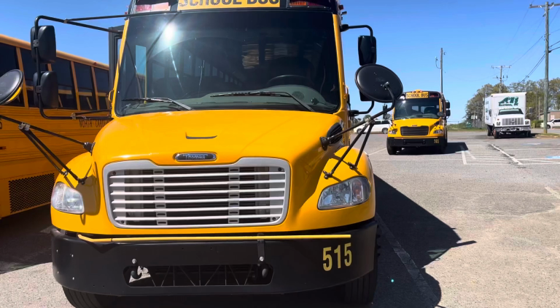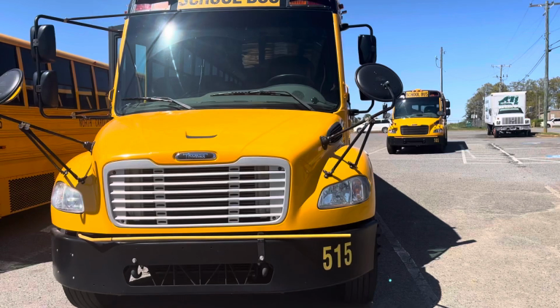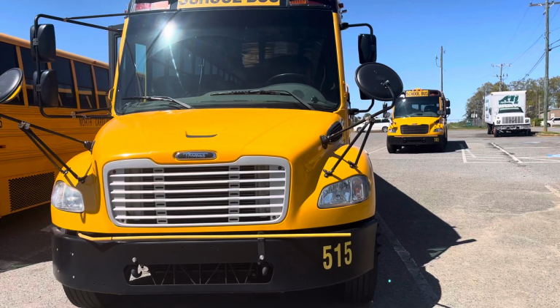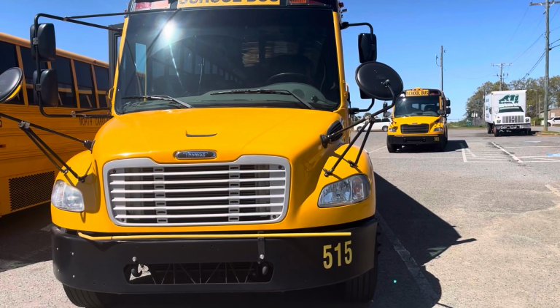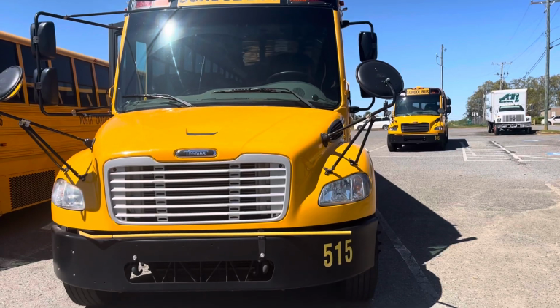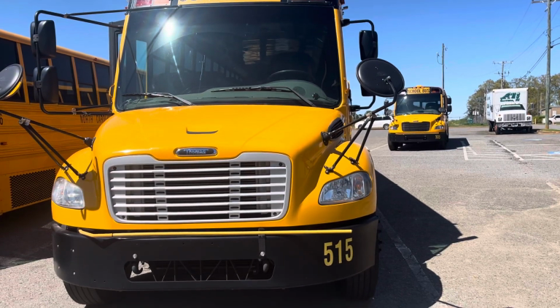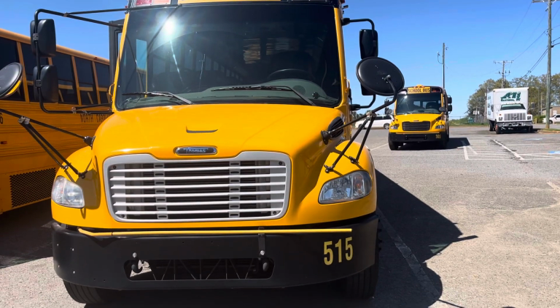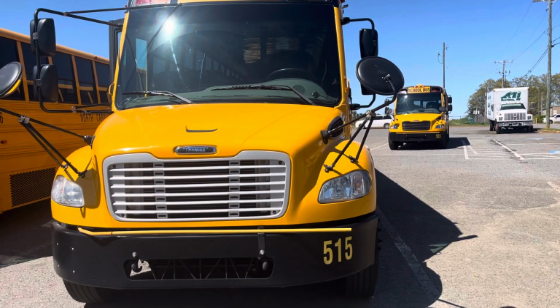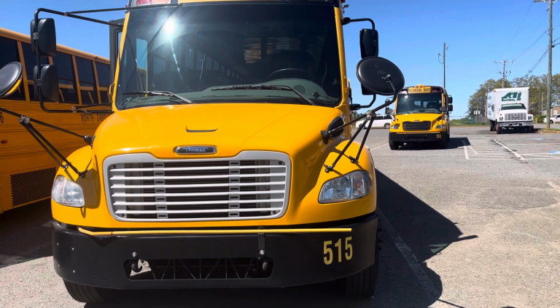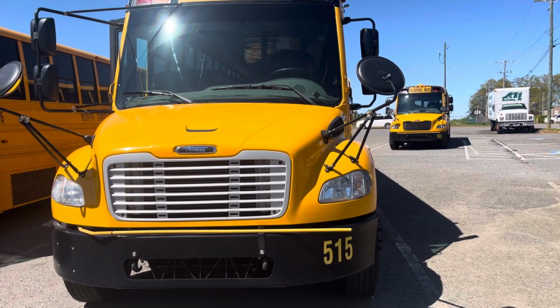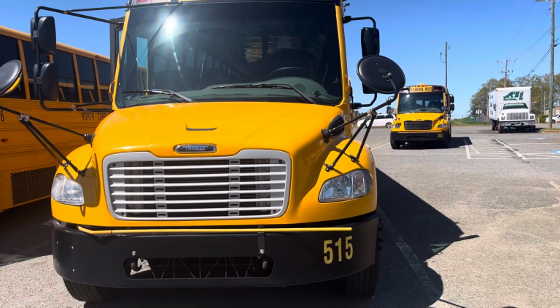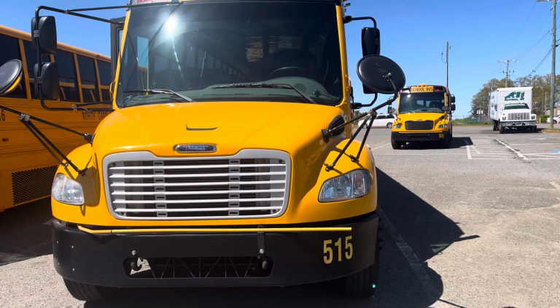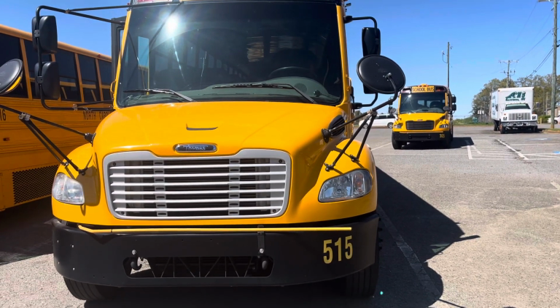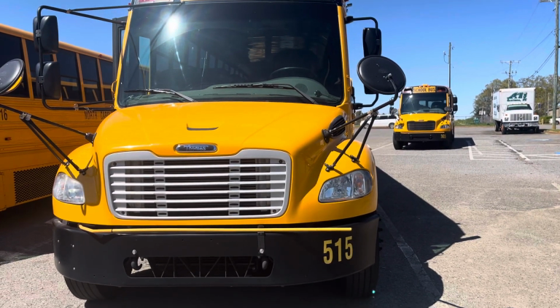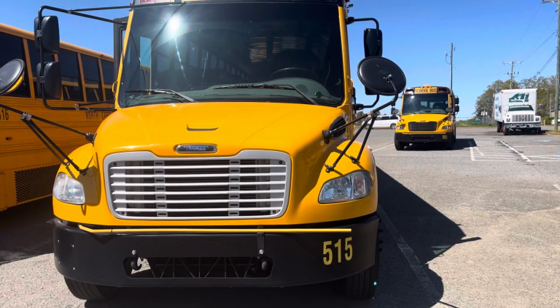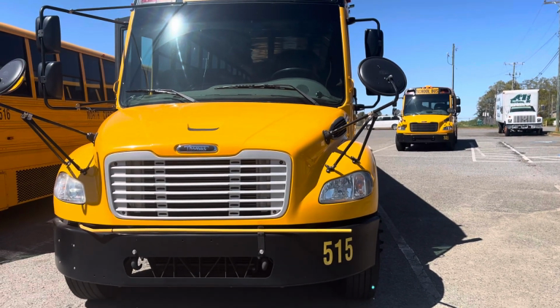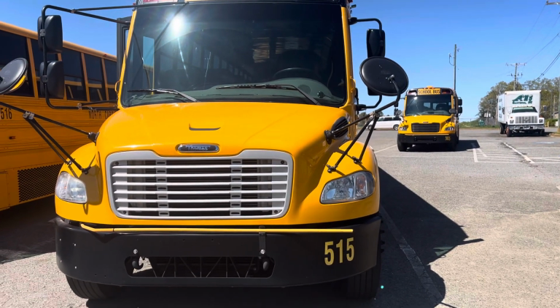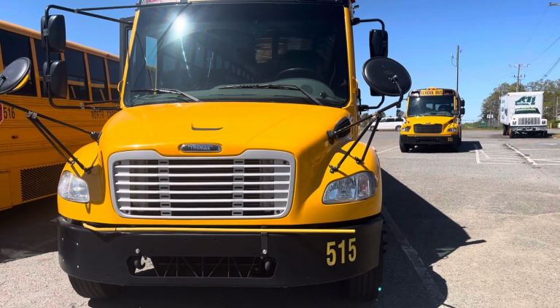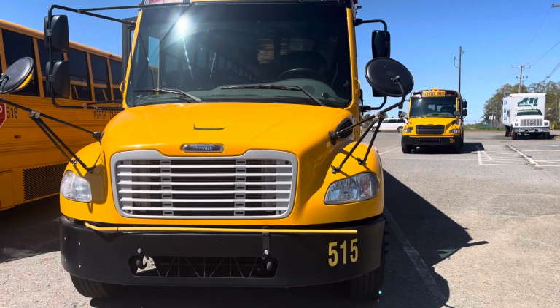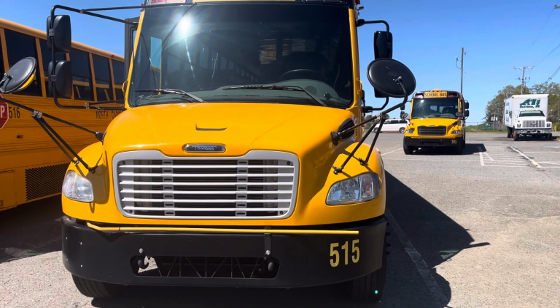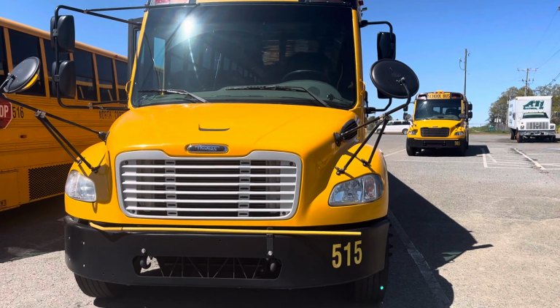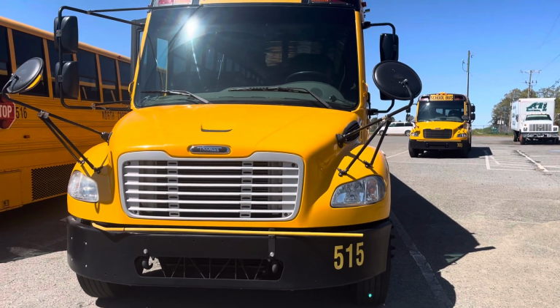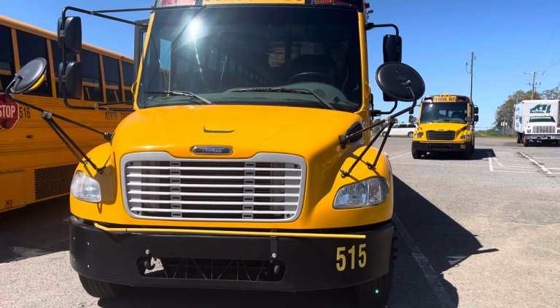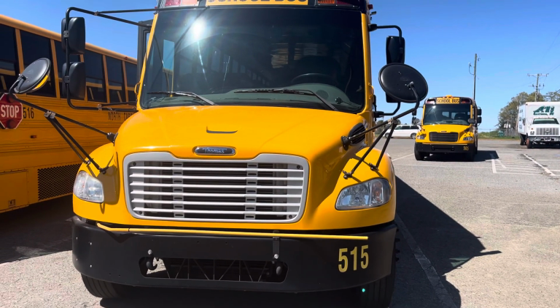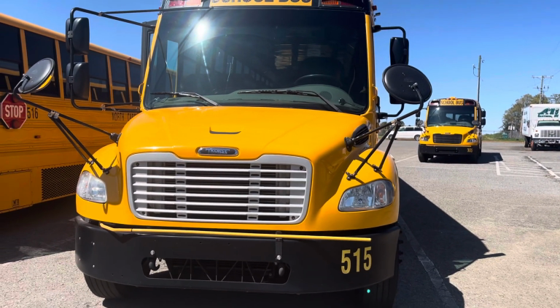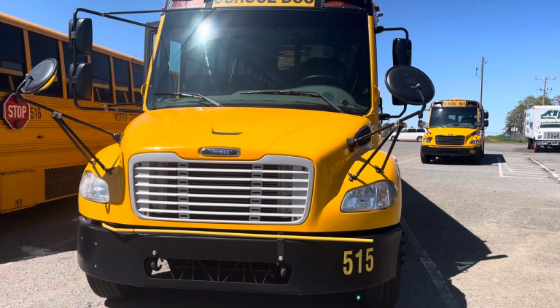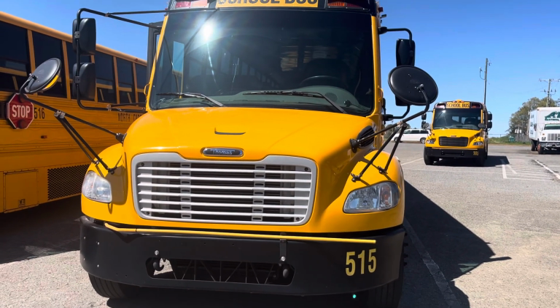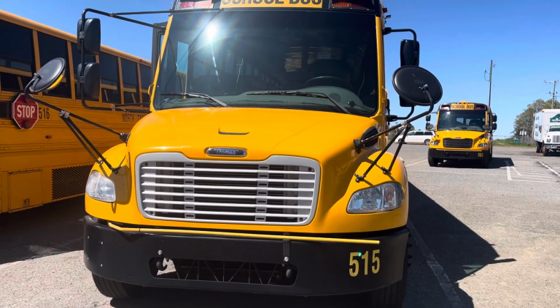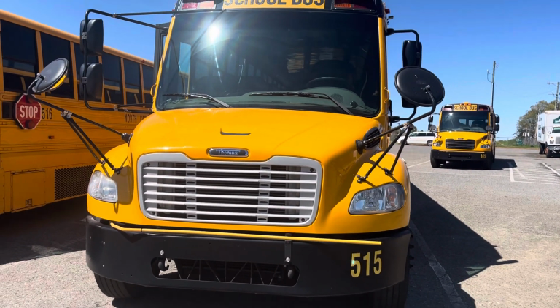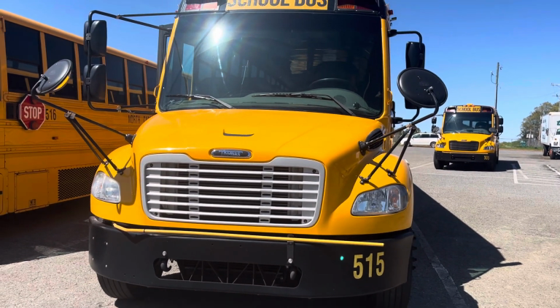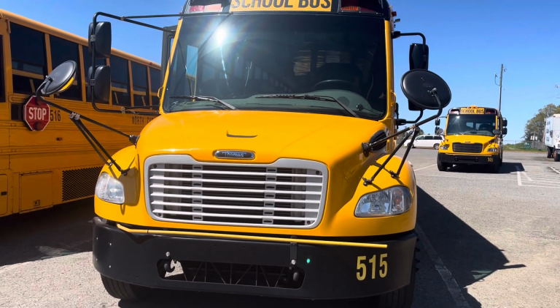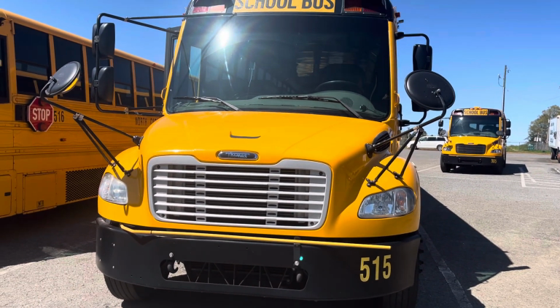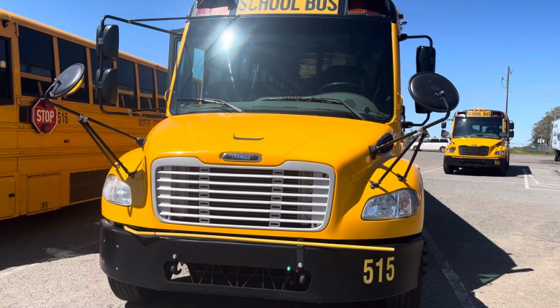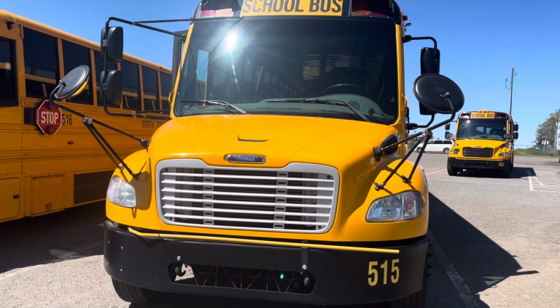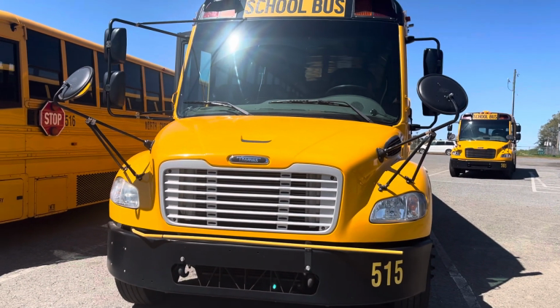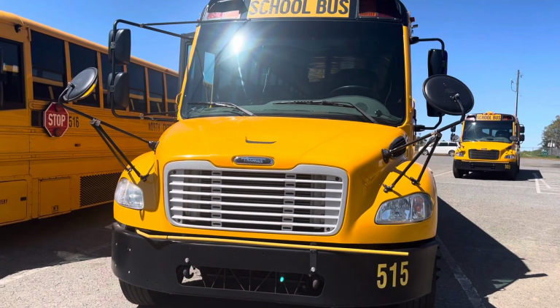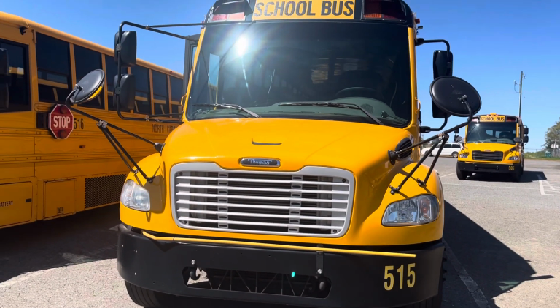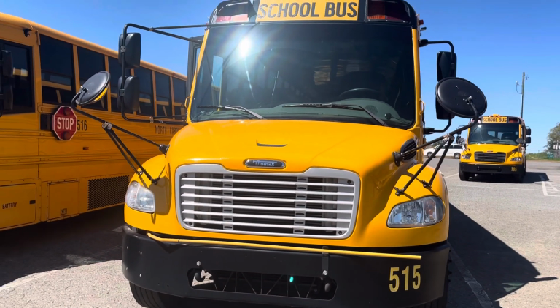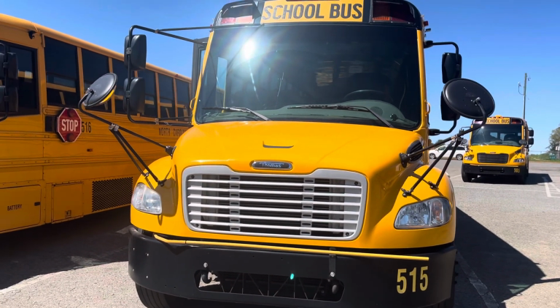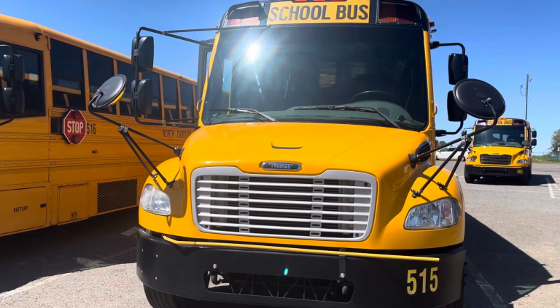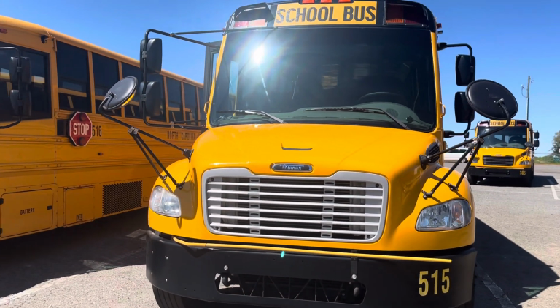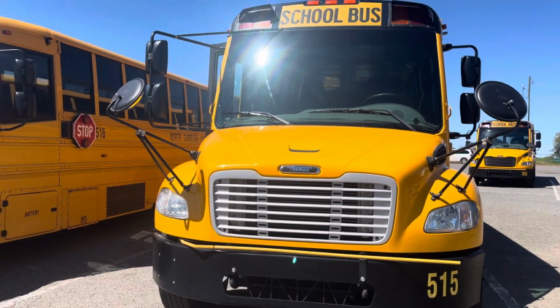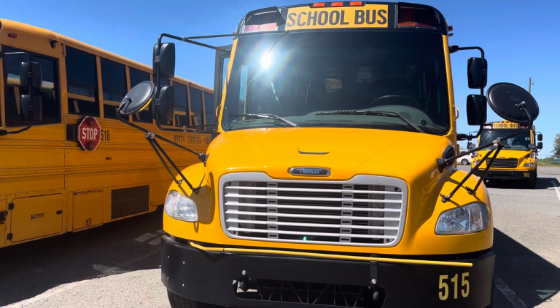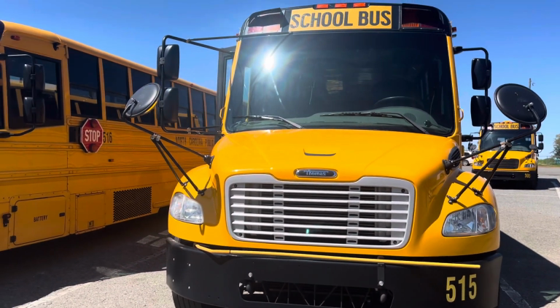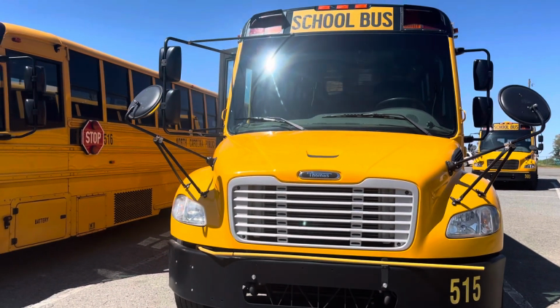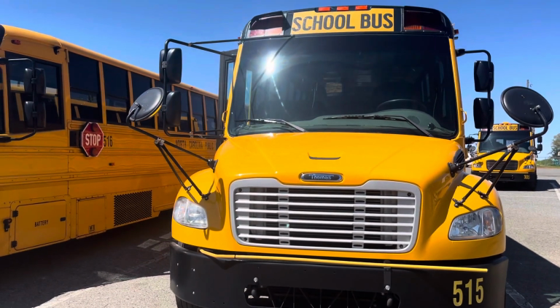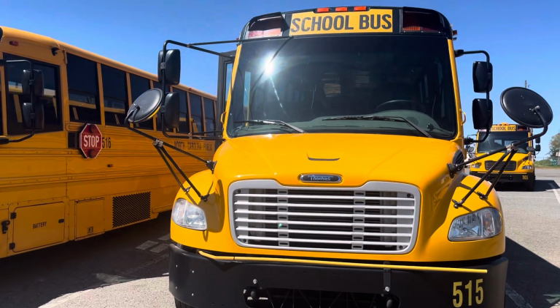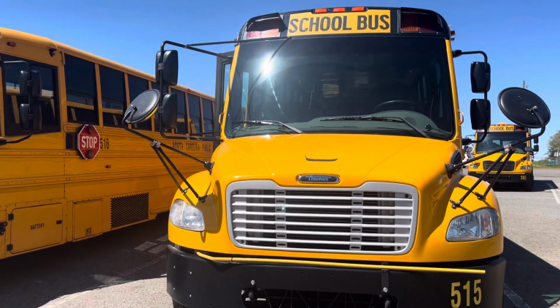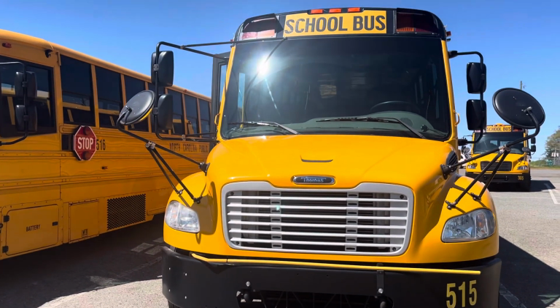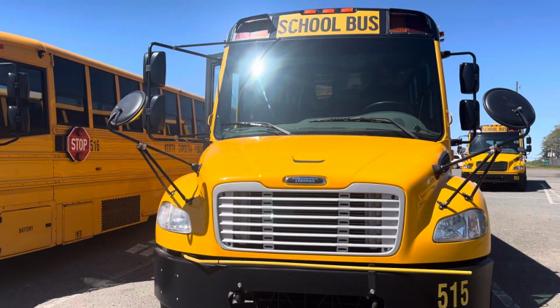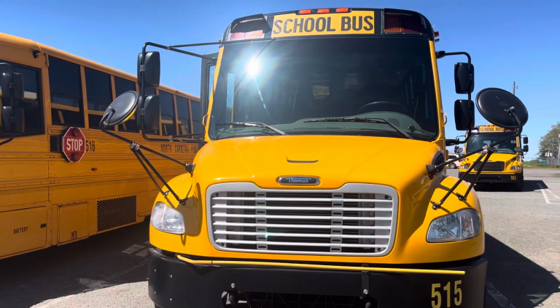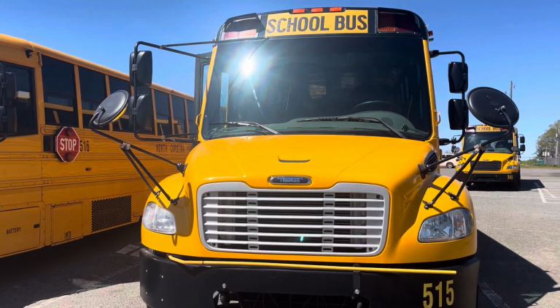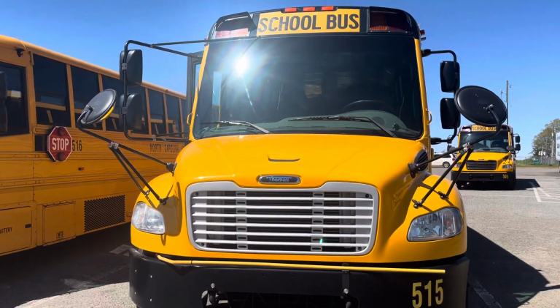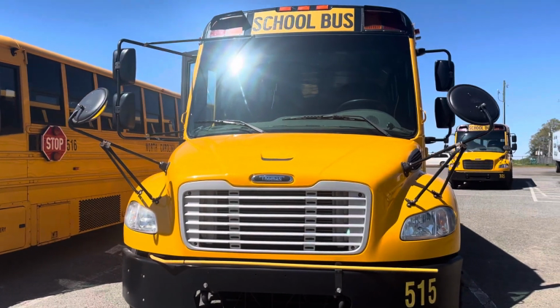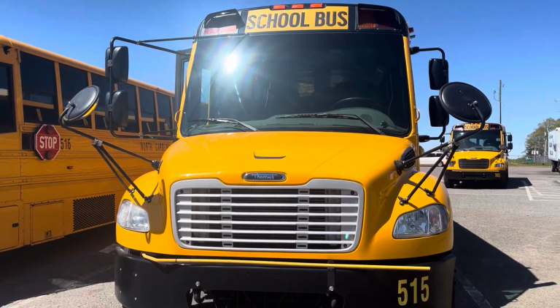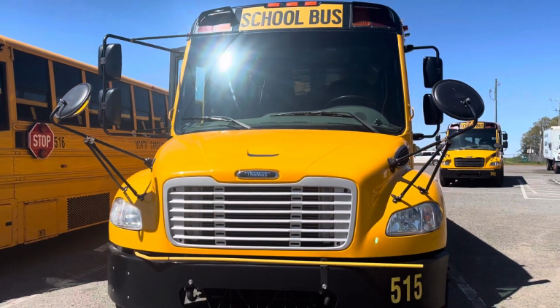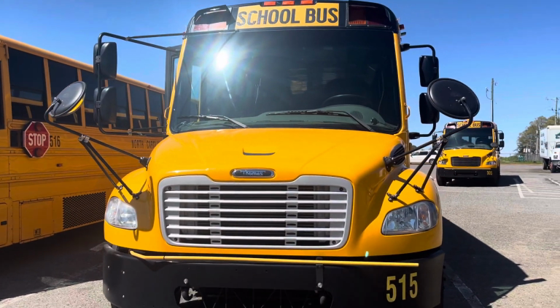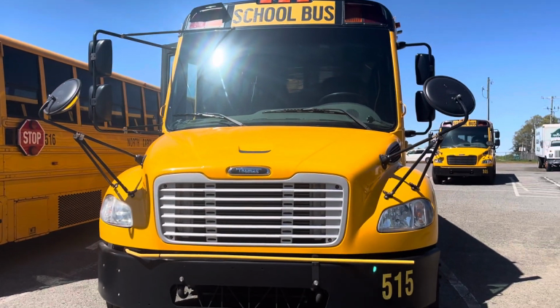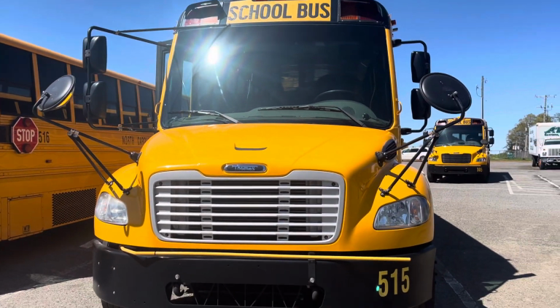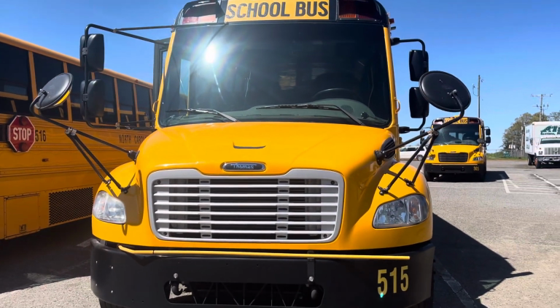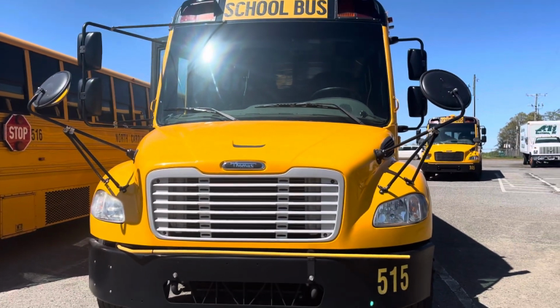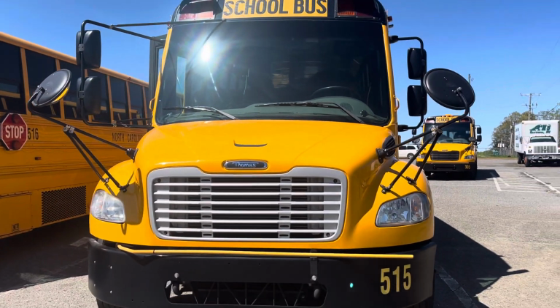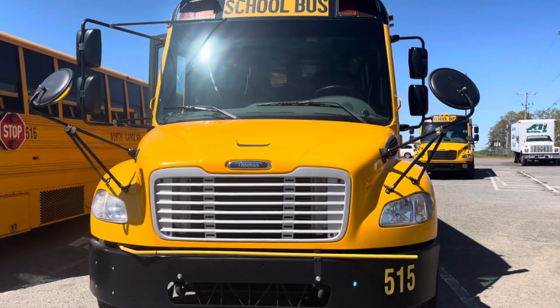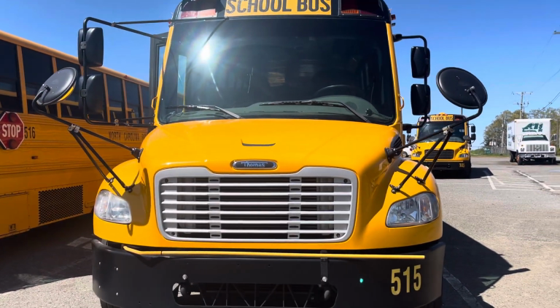All right, this is Ashbrook High School, so I want to do this one. So let's get started, shall we?